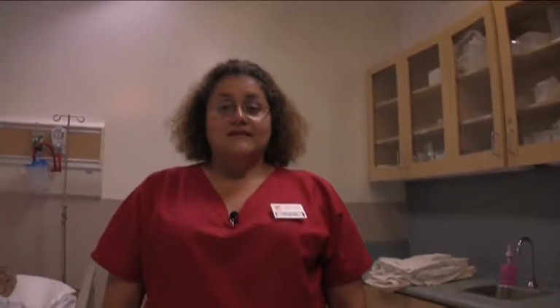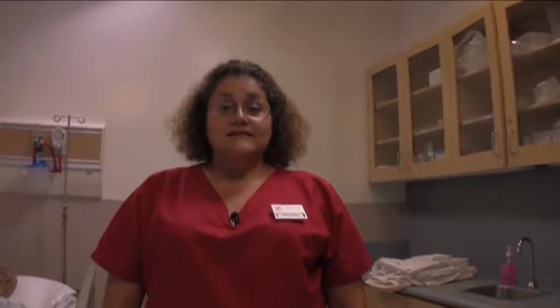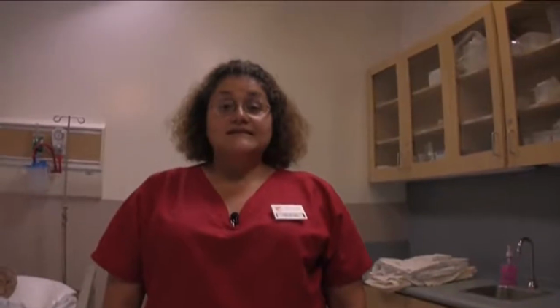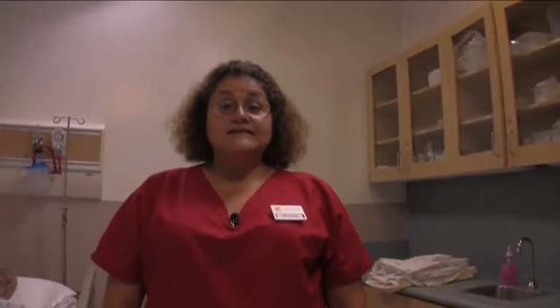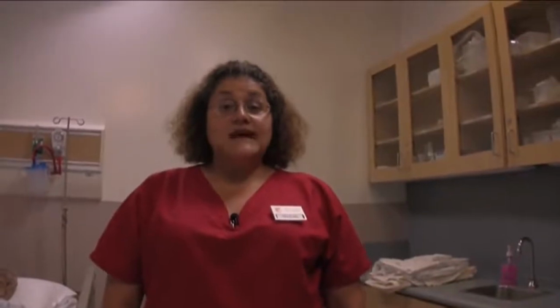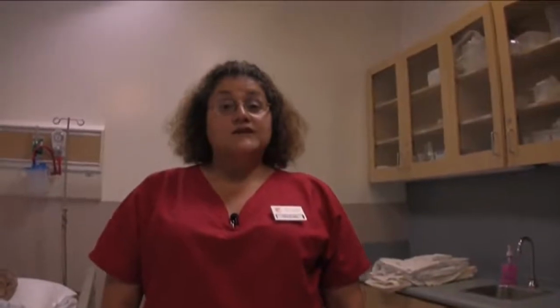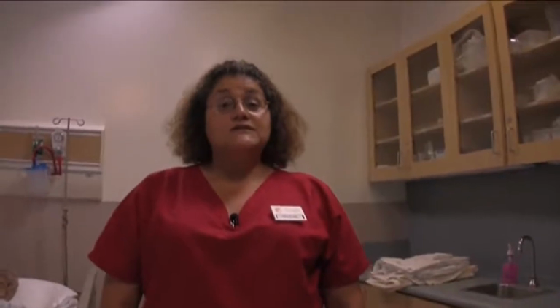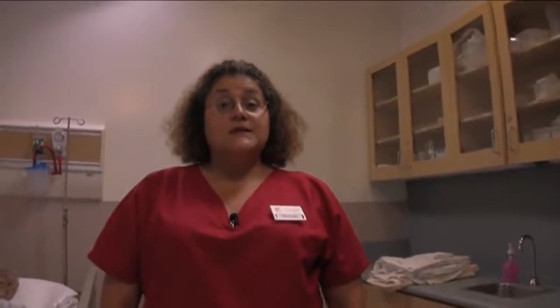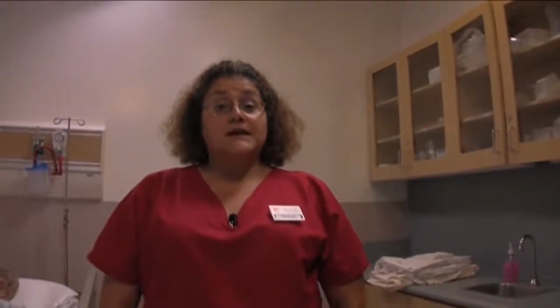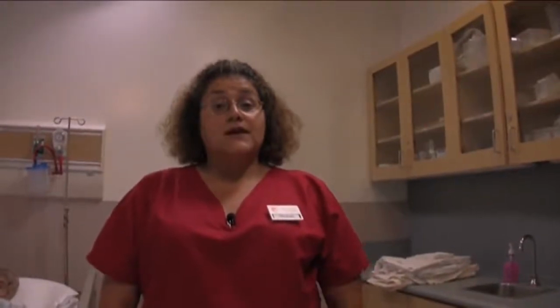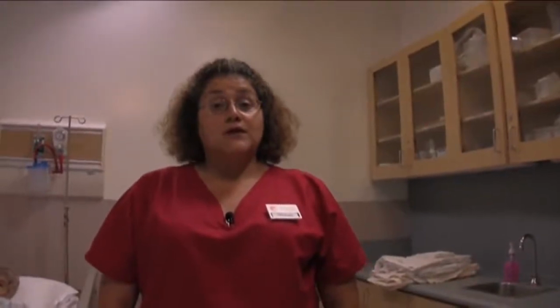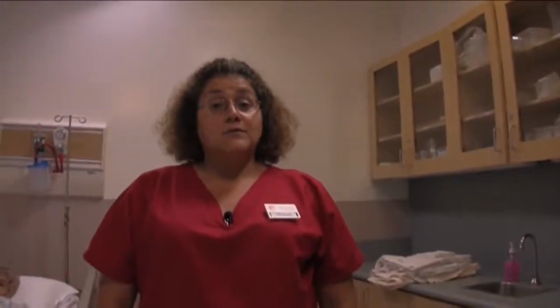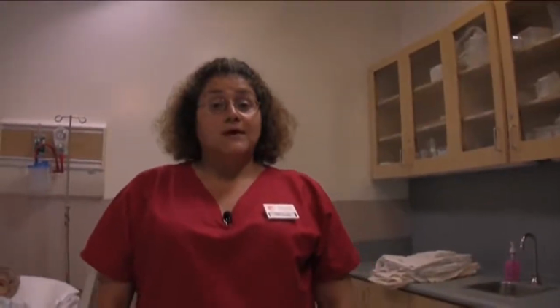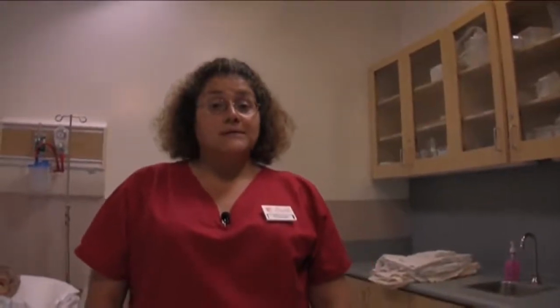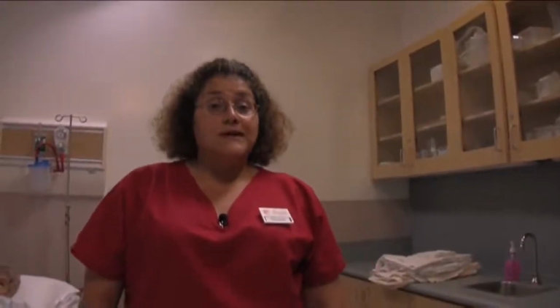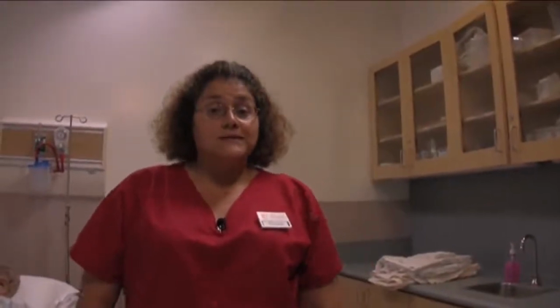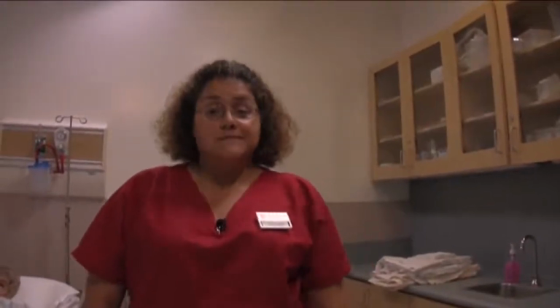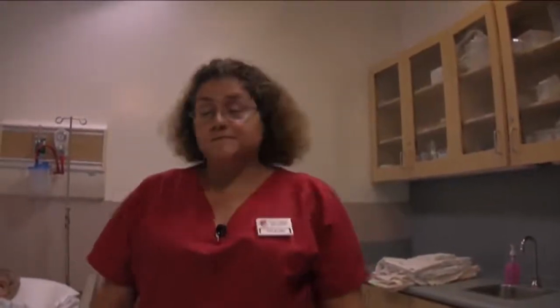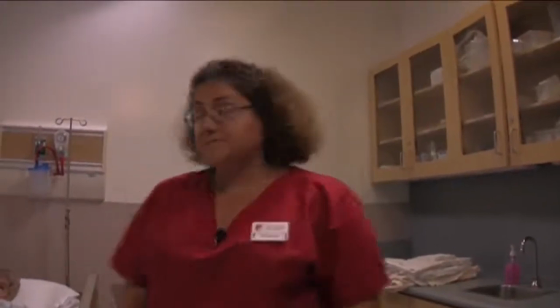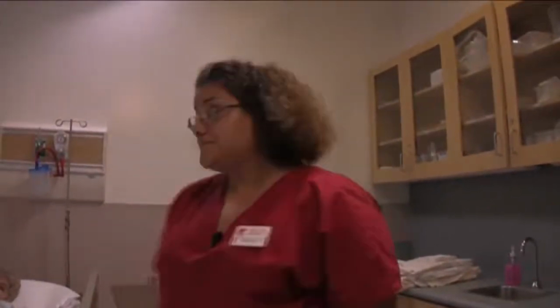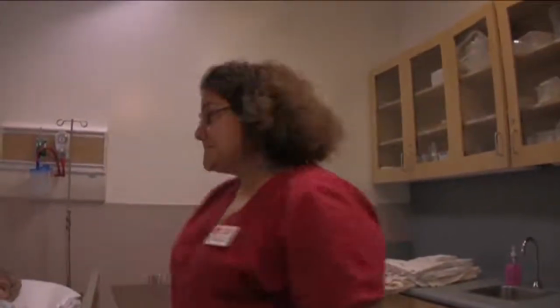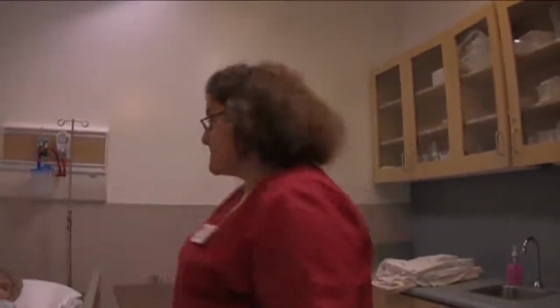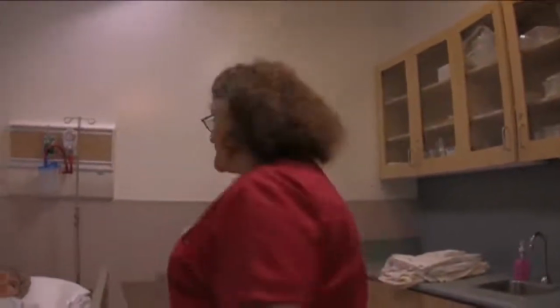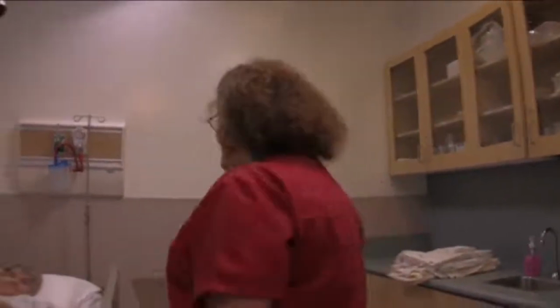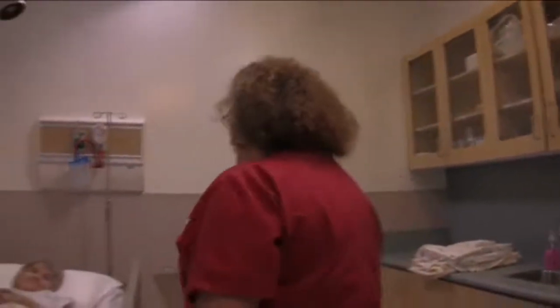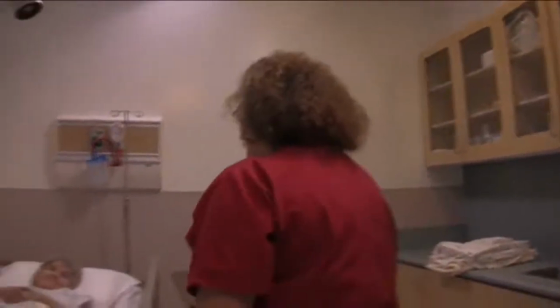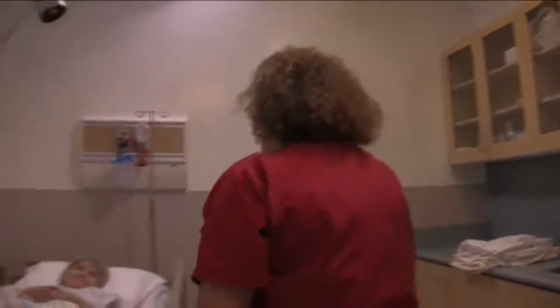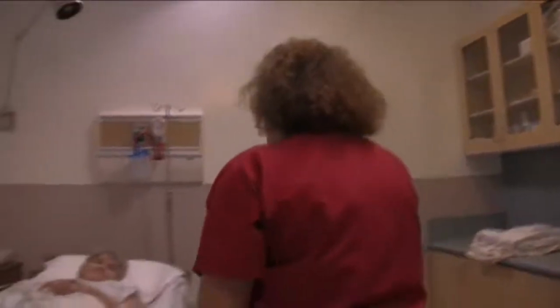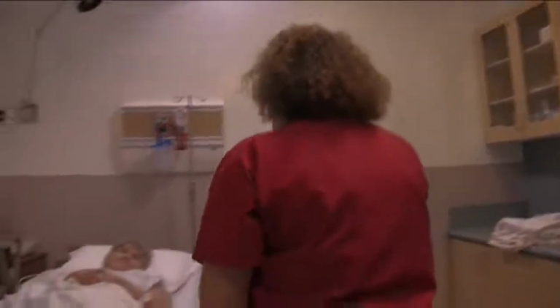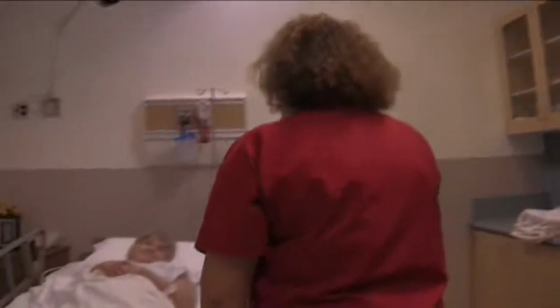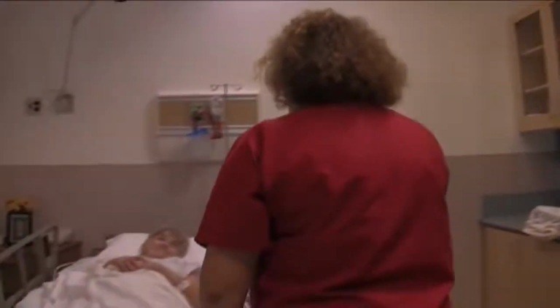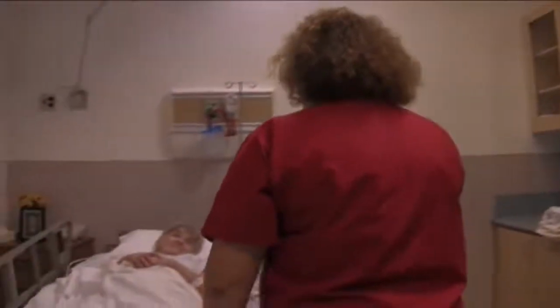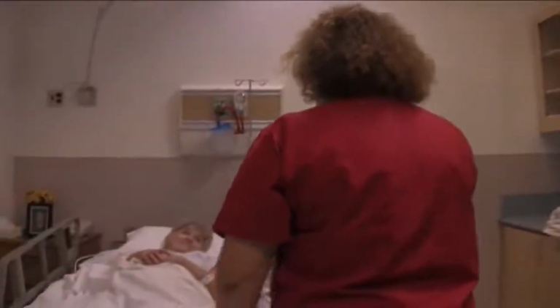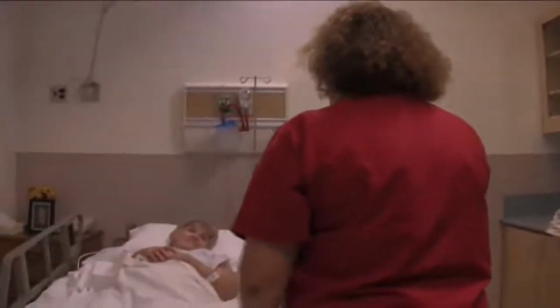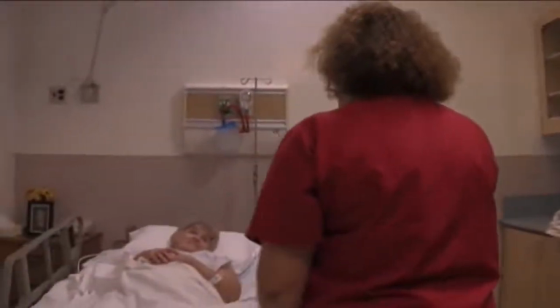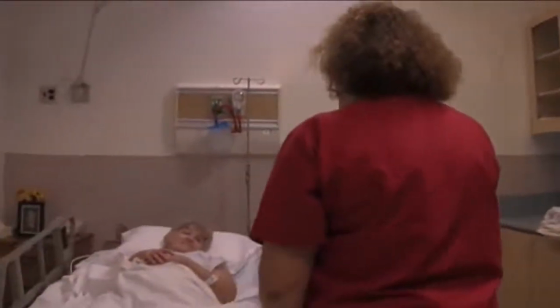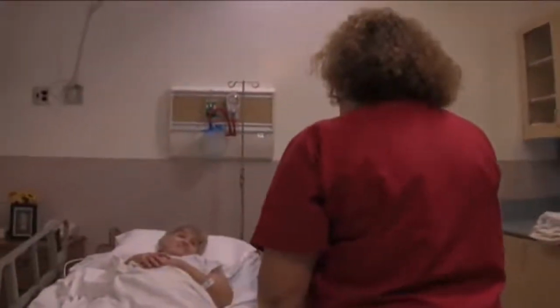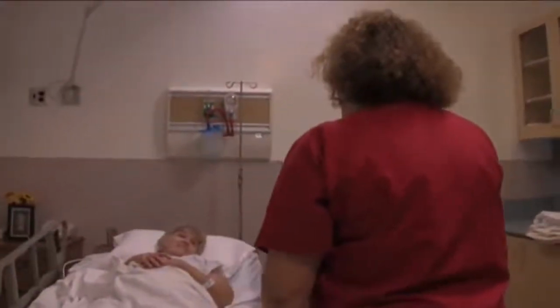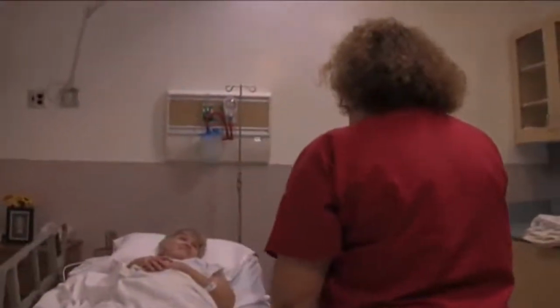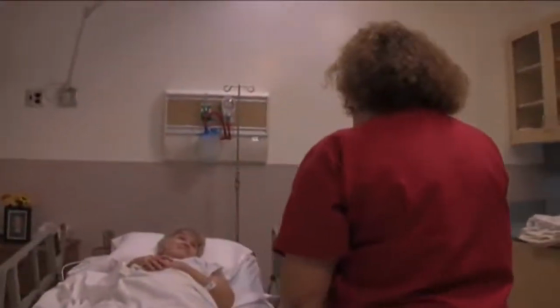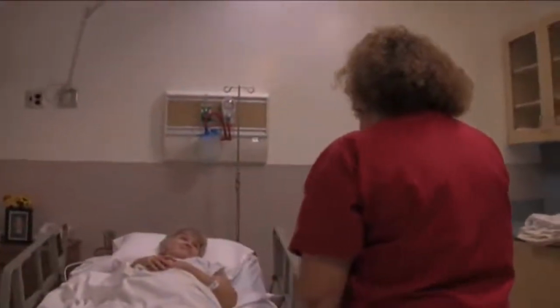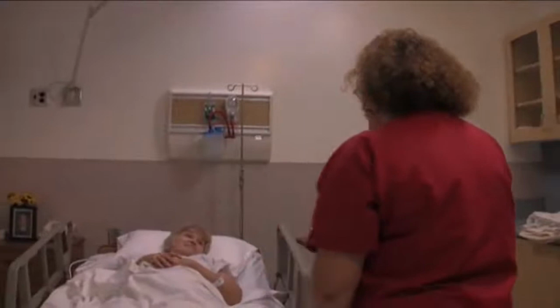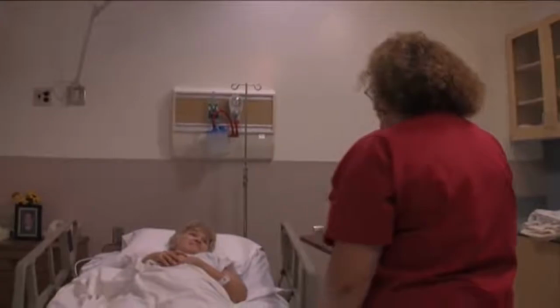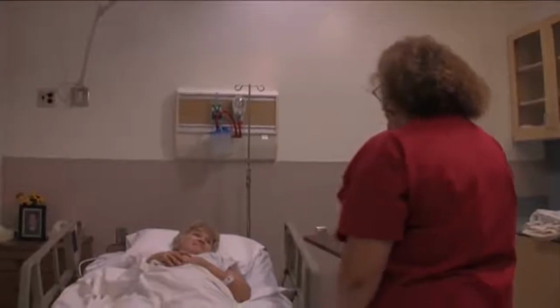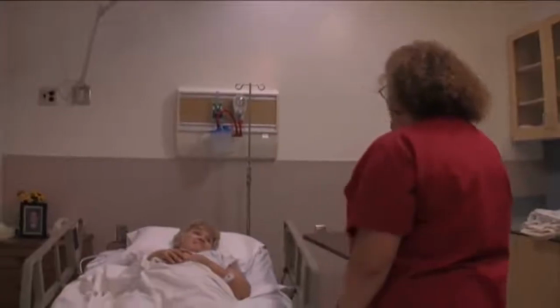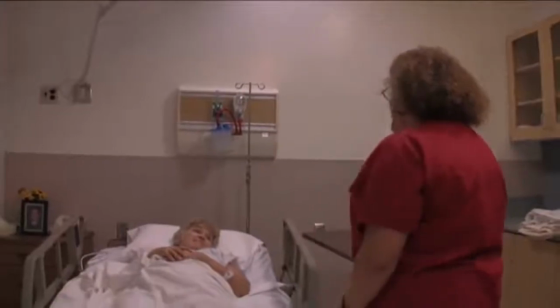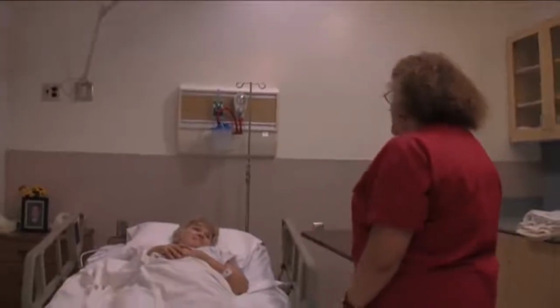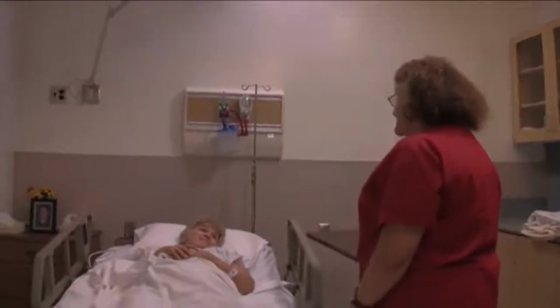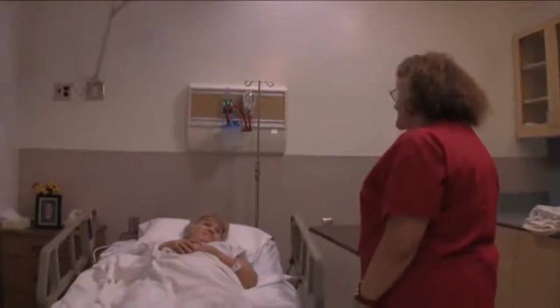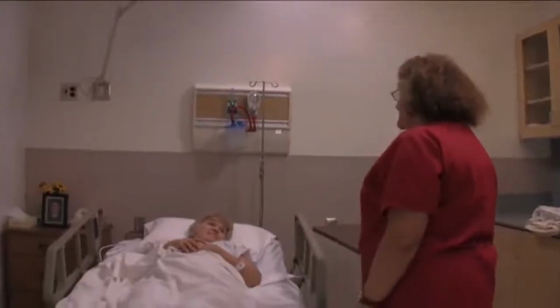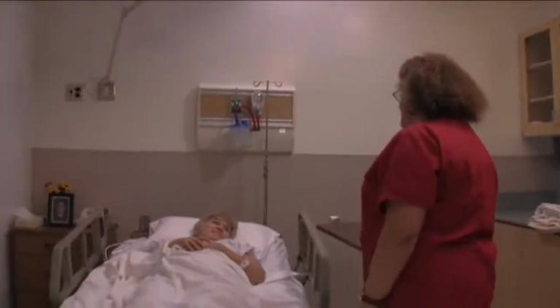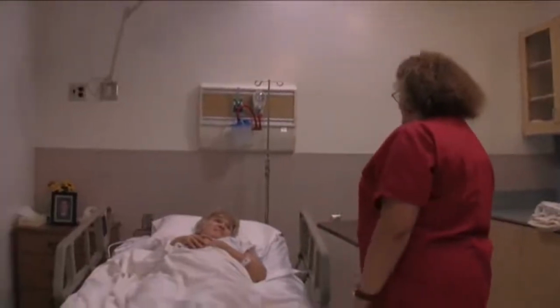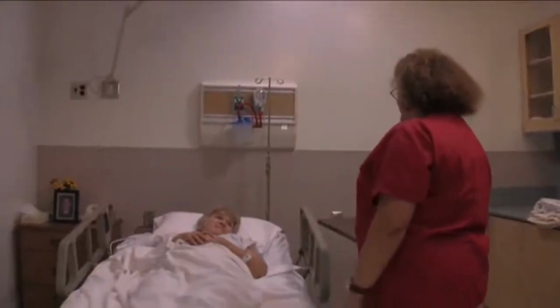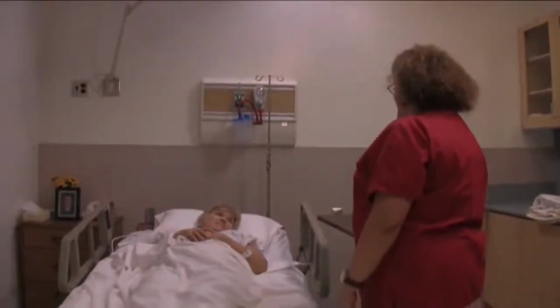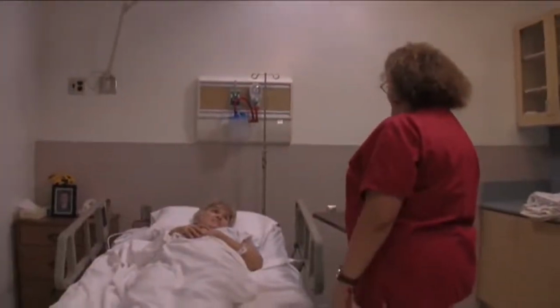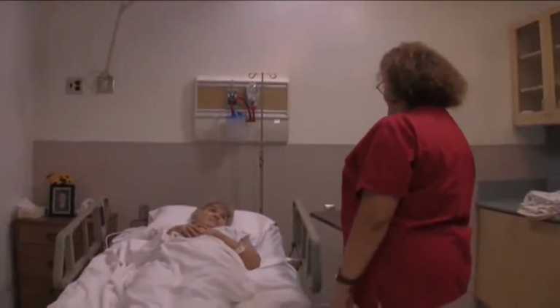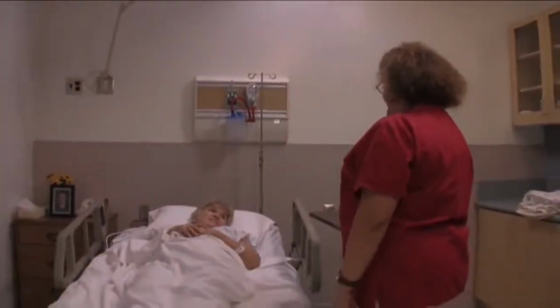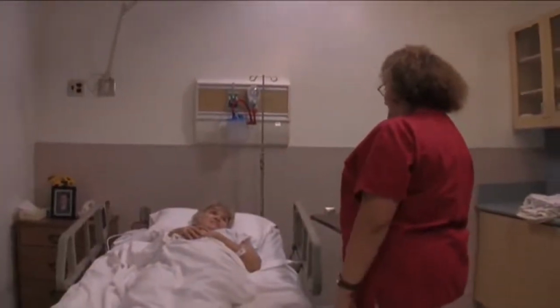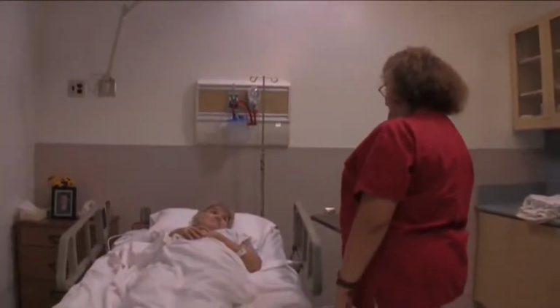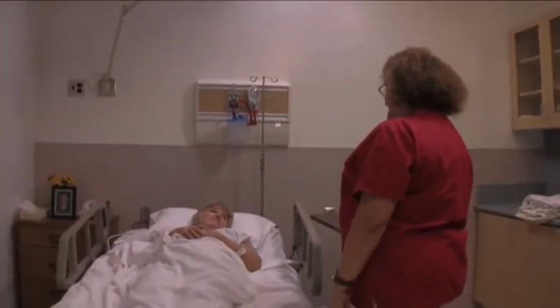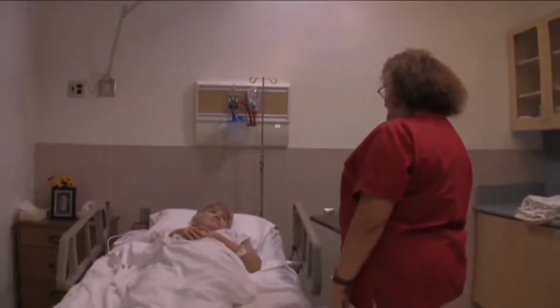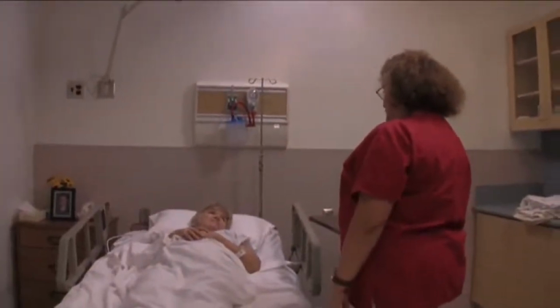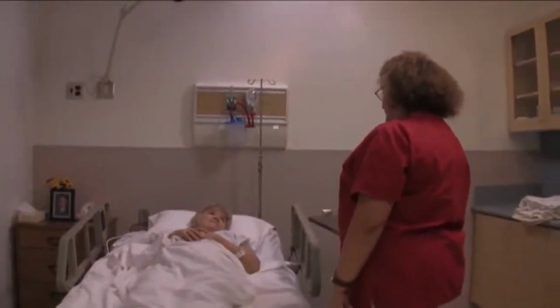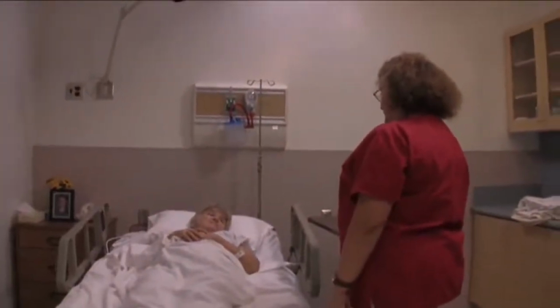This is how to make an occupied bed. Good morning Mrs. Jones, my name is Michelle. I'm going to be your nursing assistant this morning.